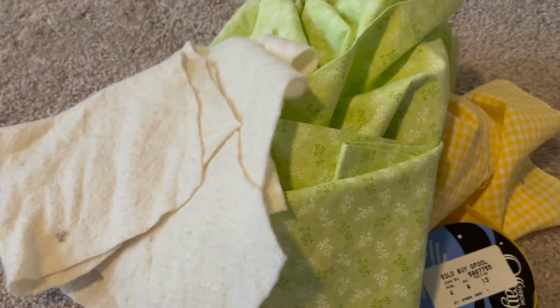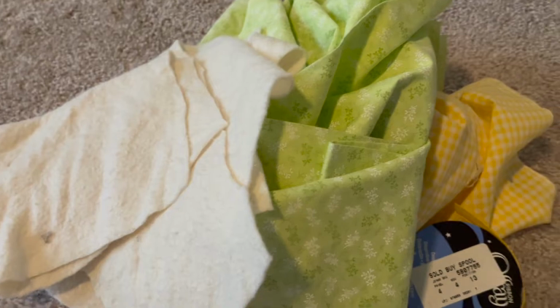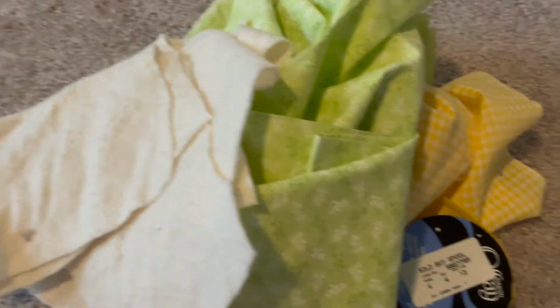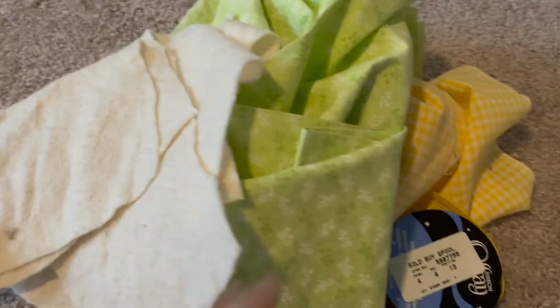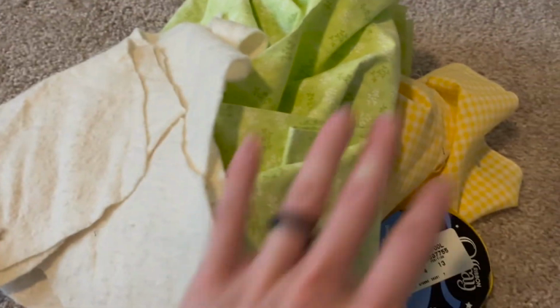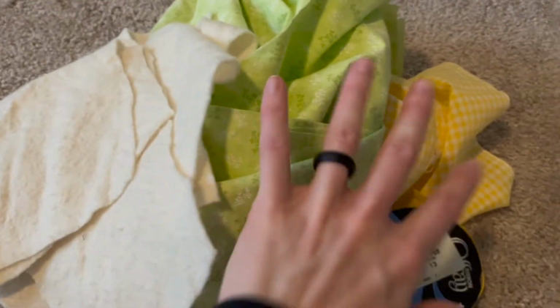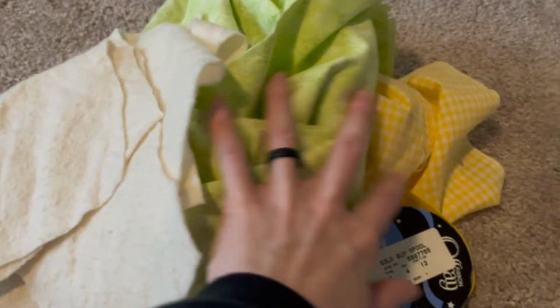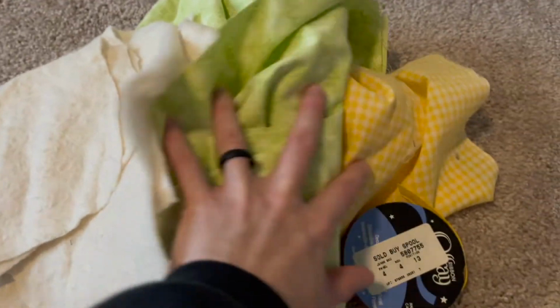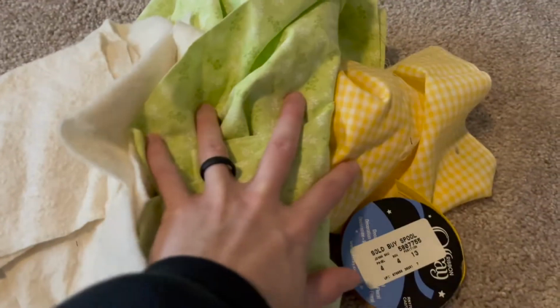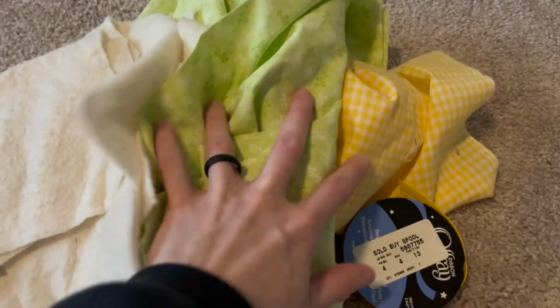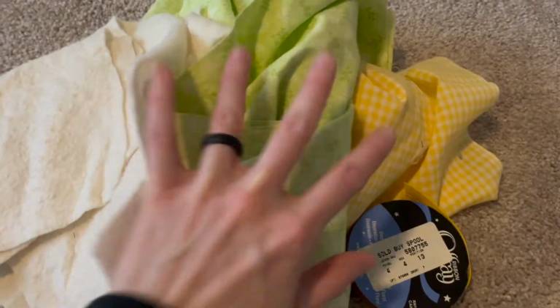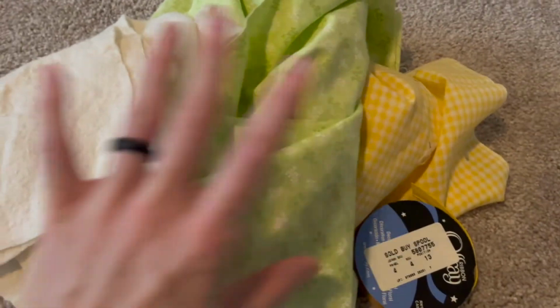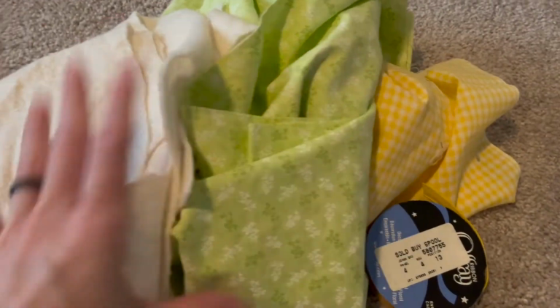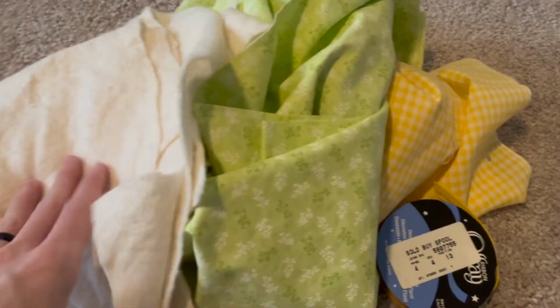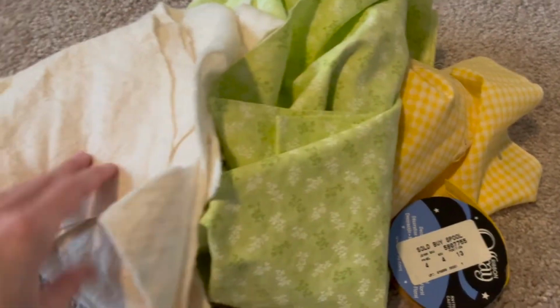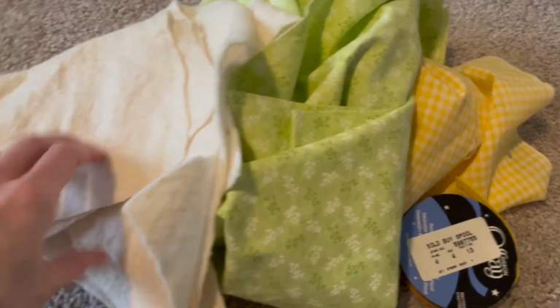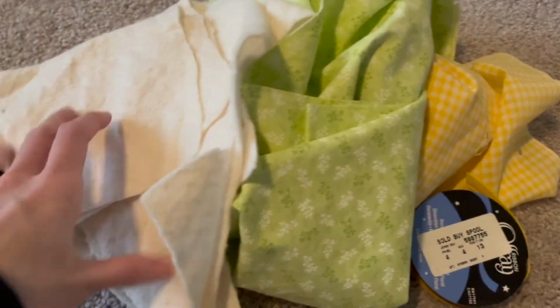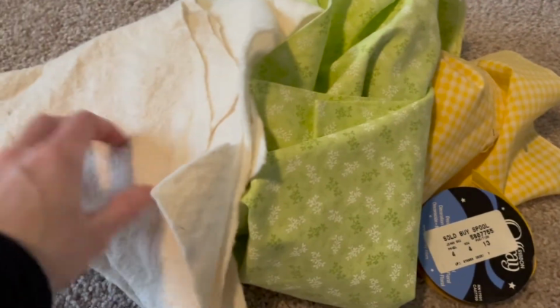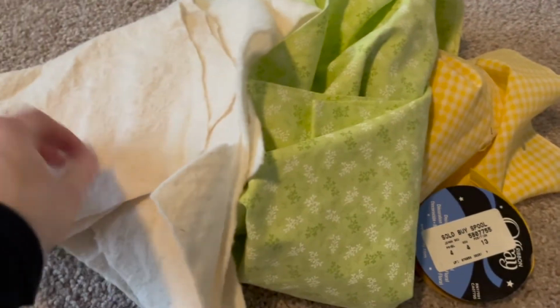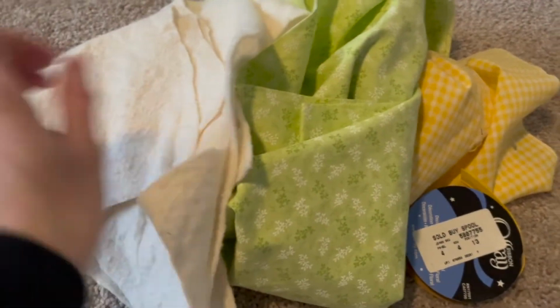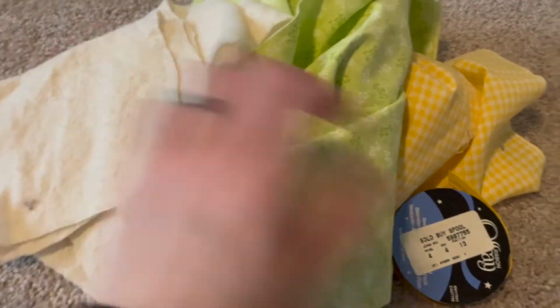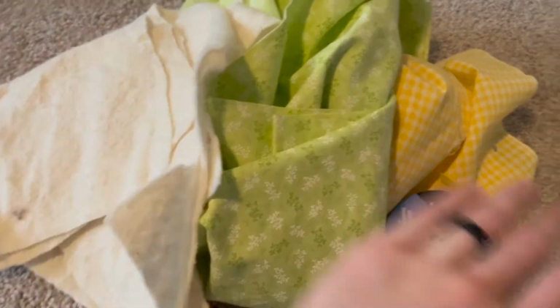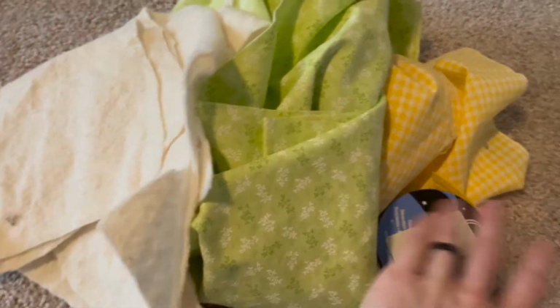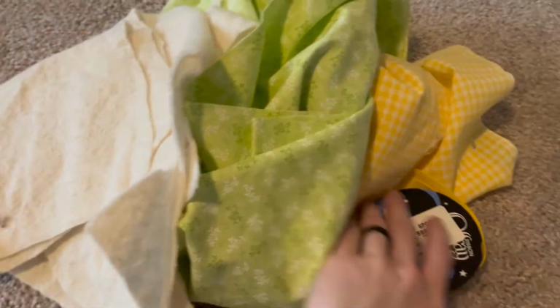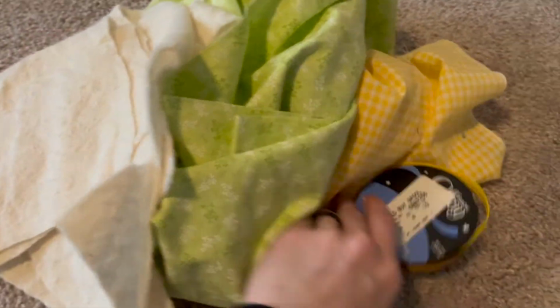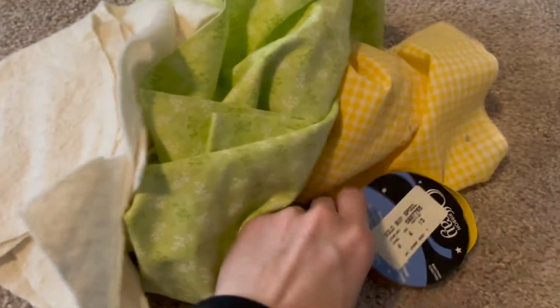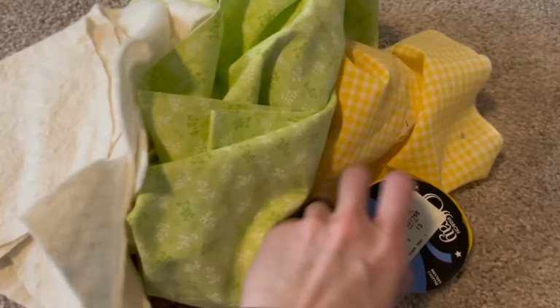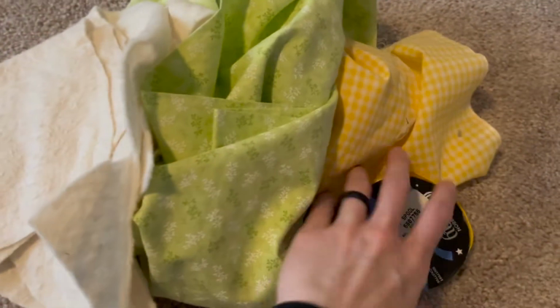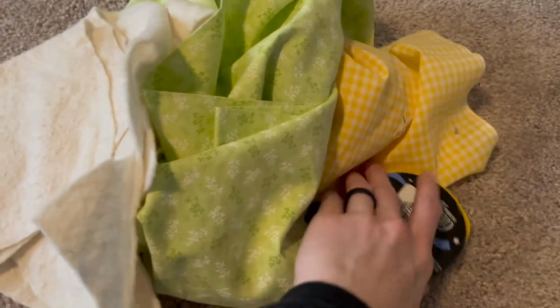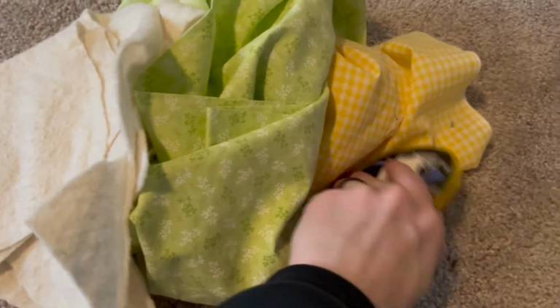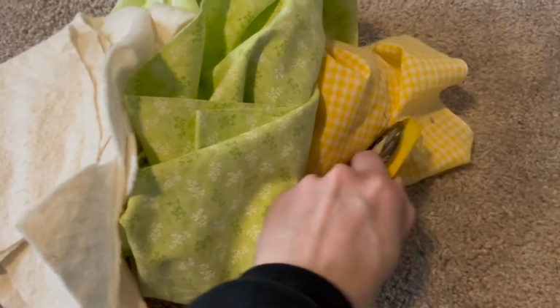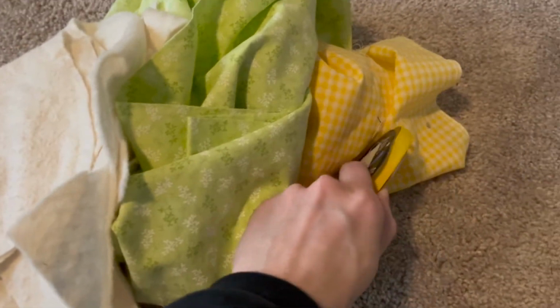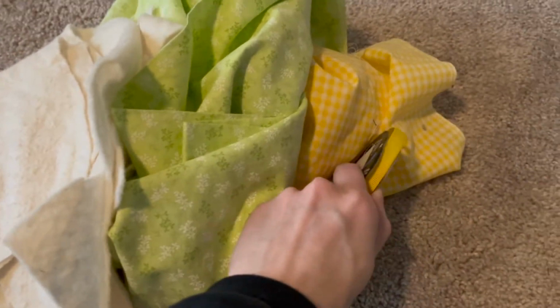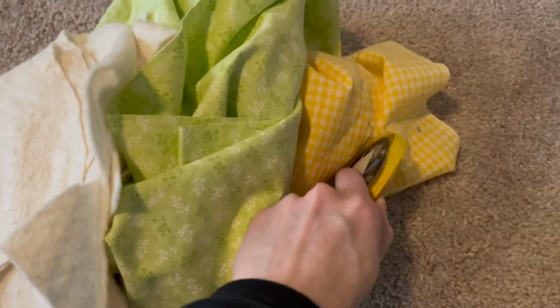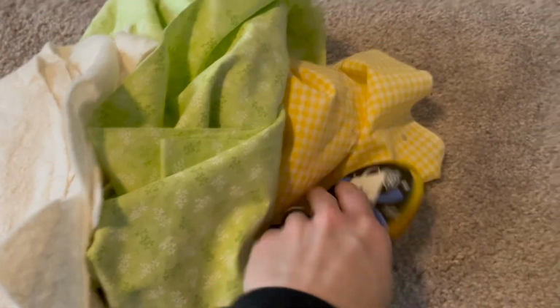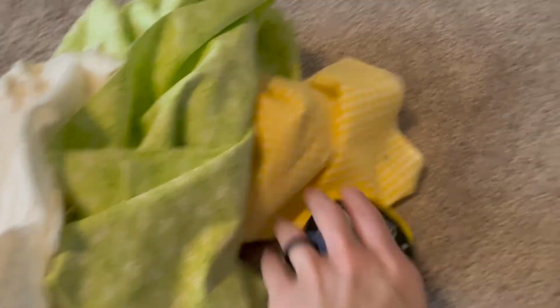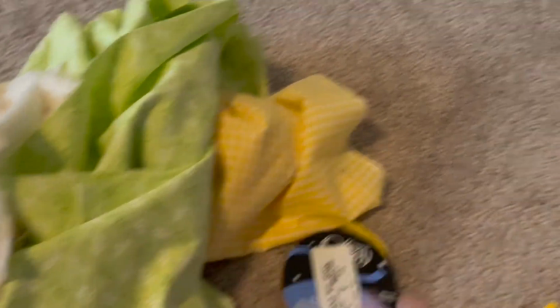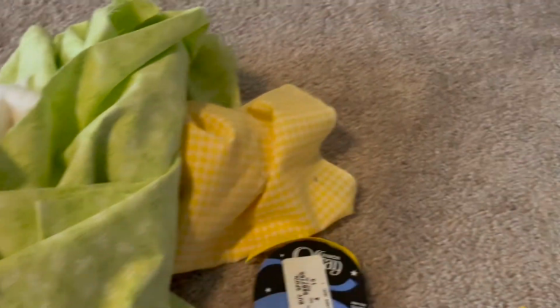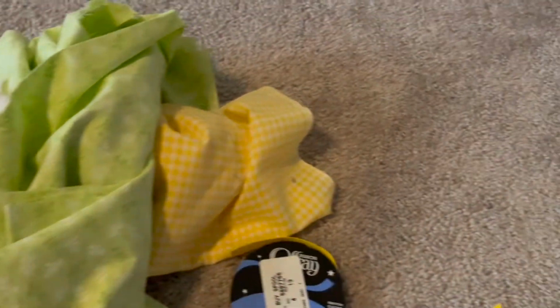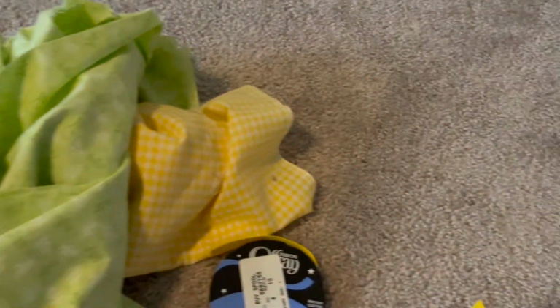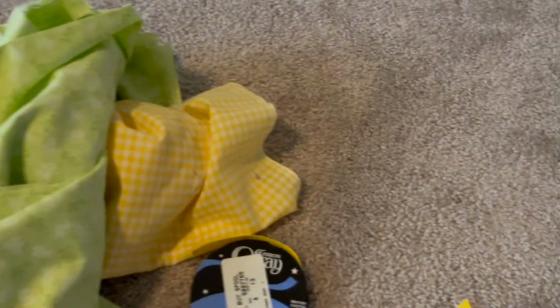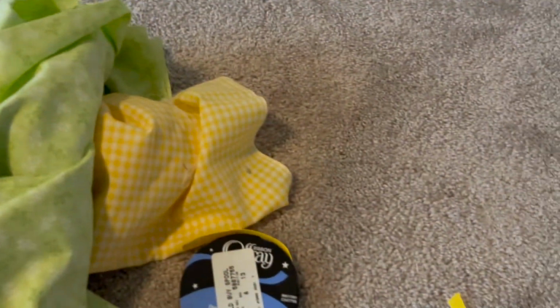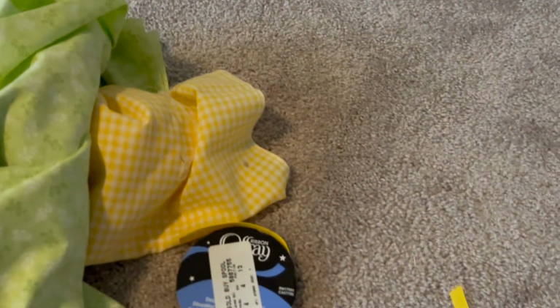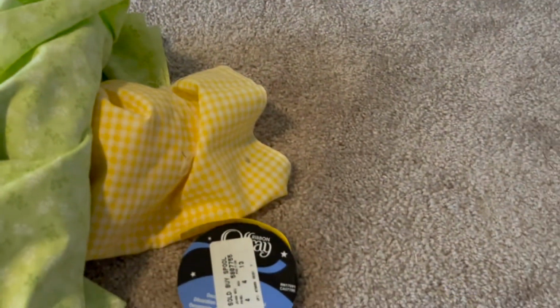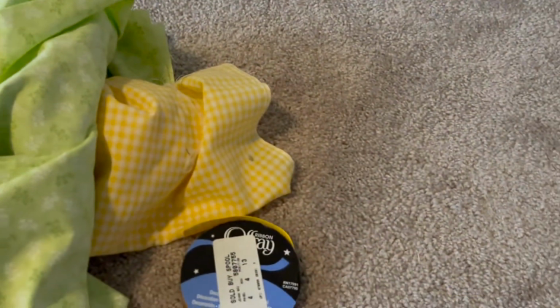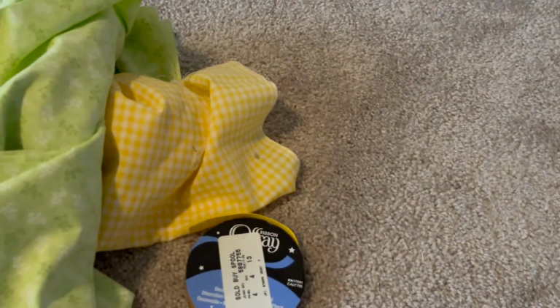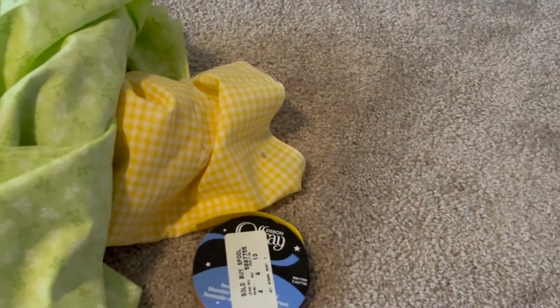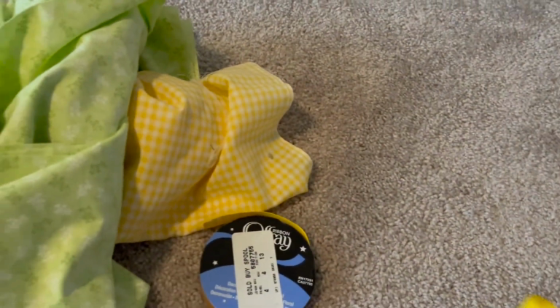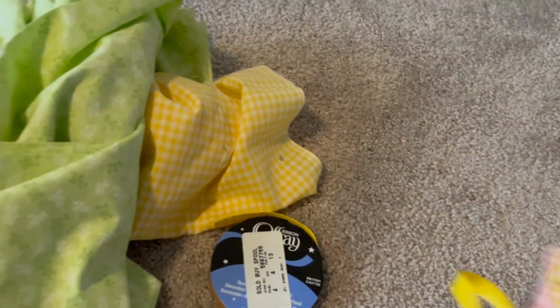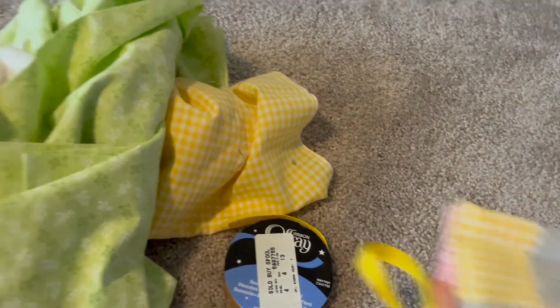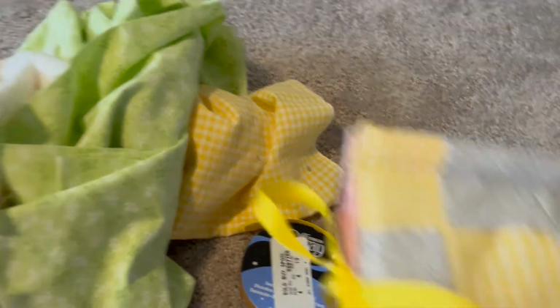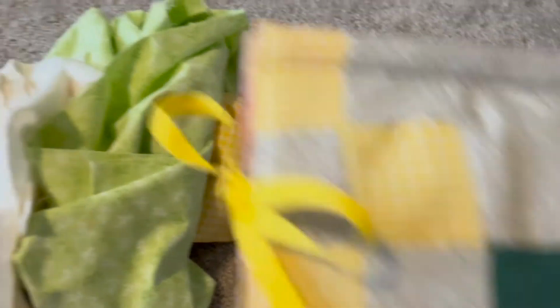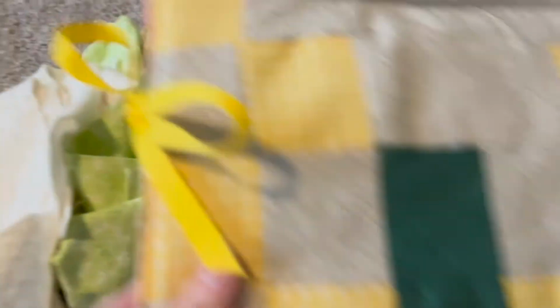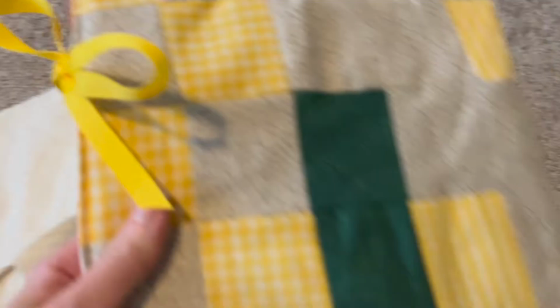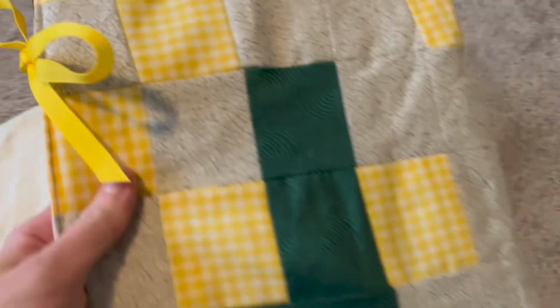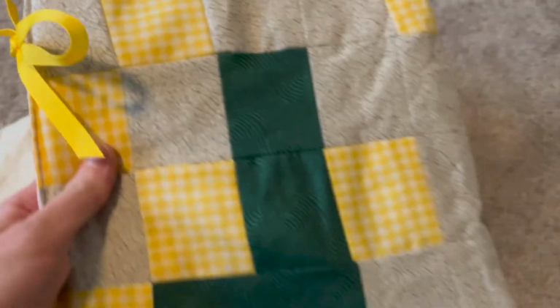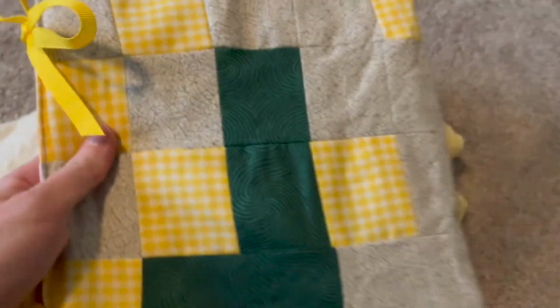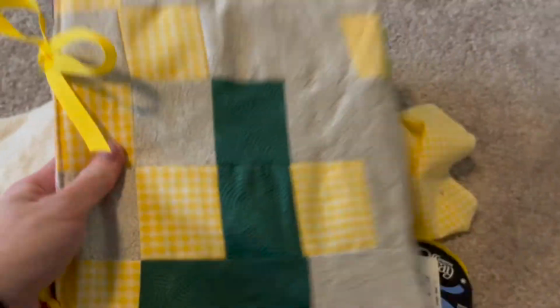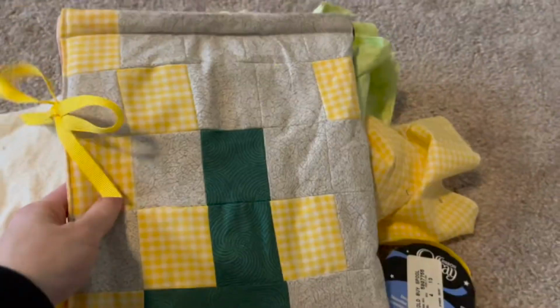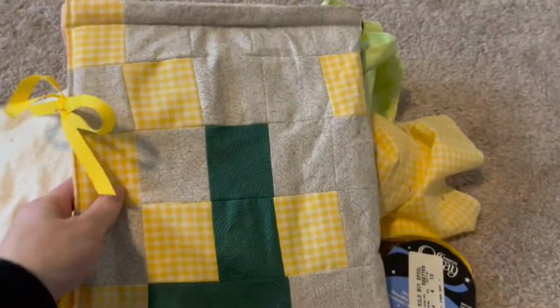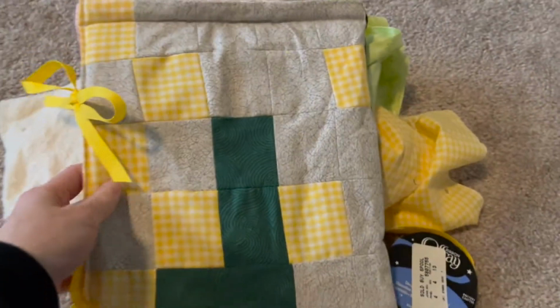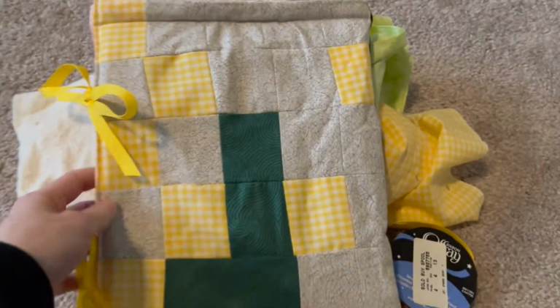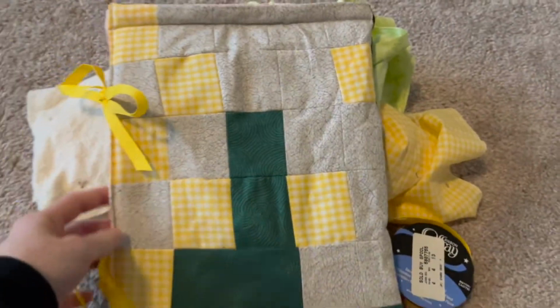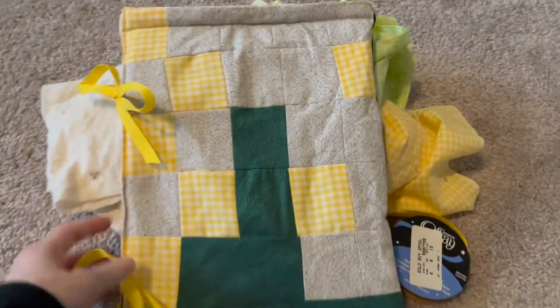Welcome back! Today, using some fabric, some batting, and some ribbon, we're going to be learning to sew a tablet sleeve.